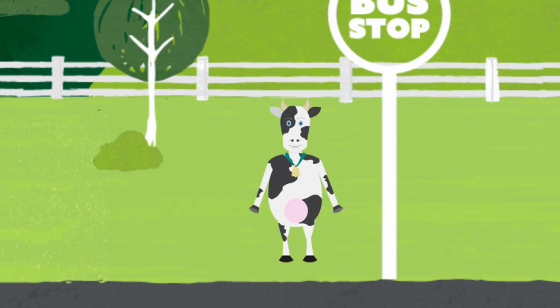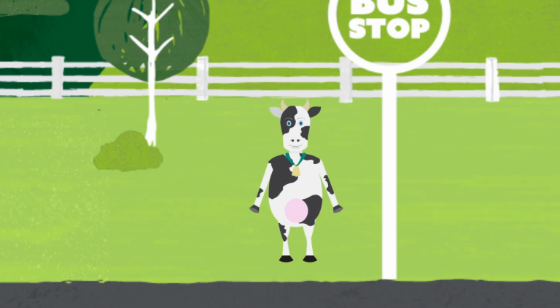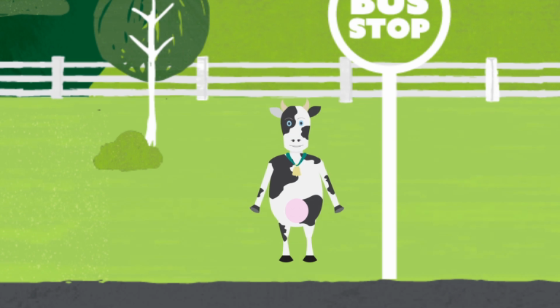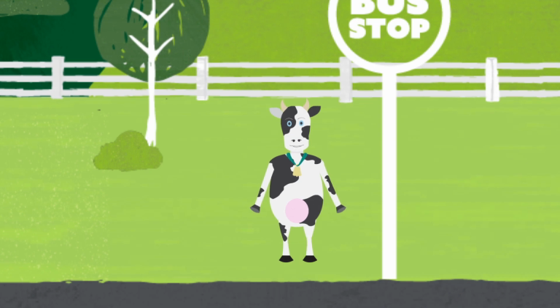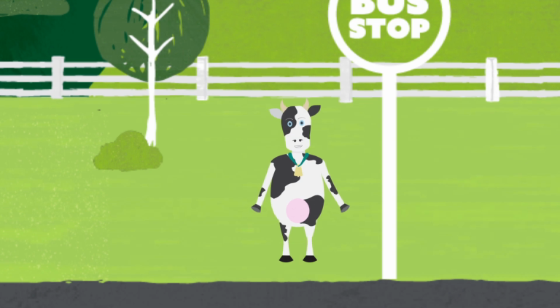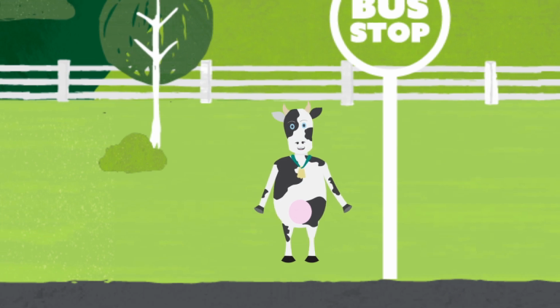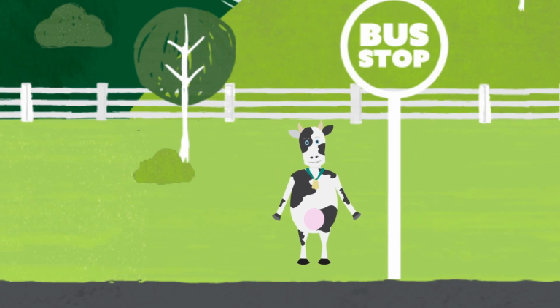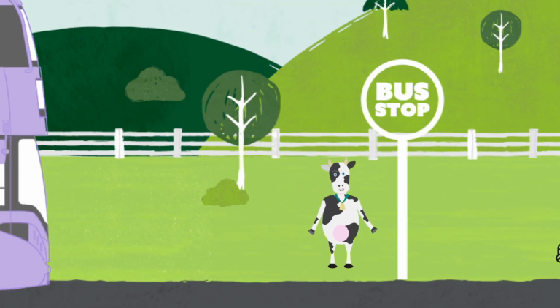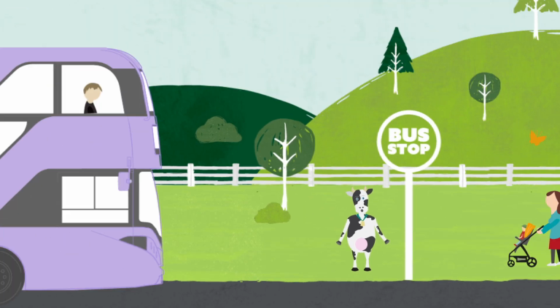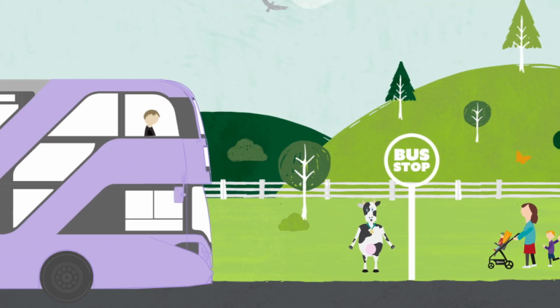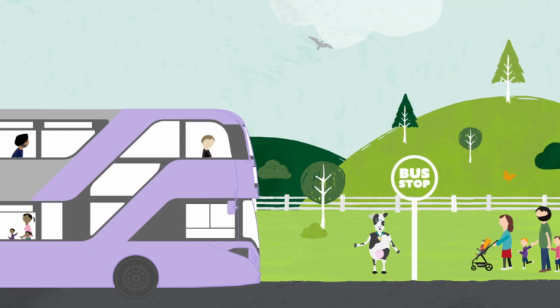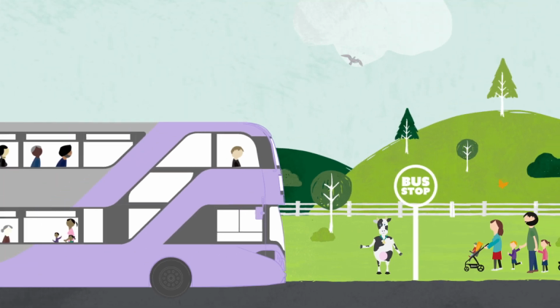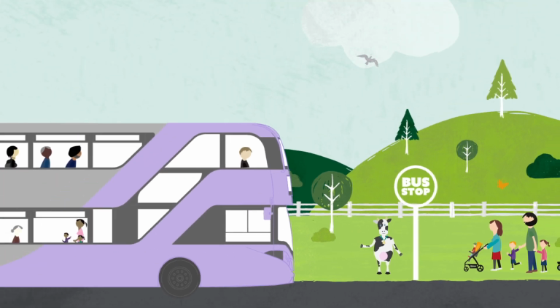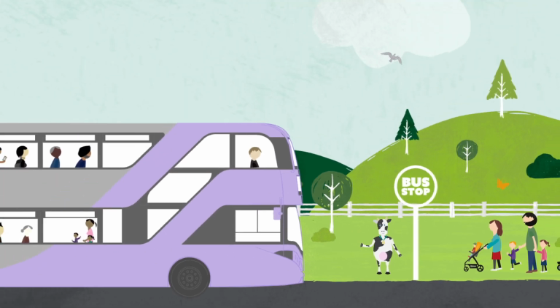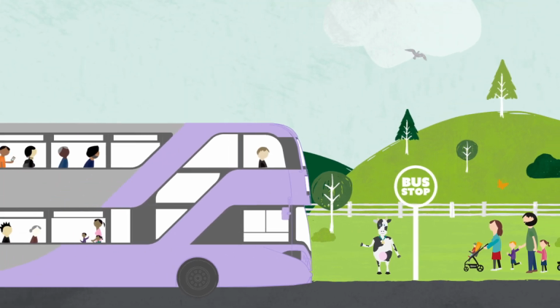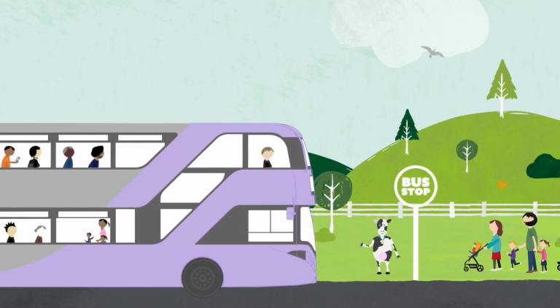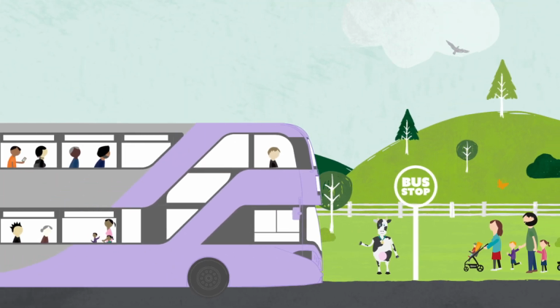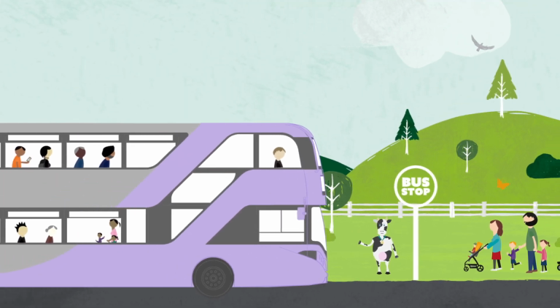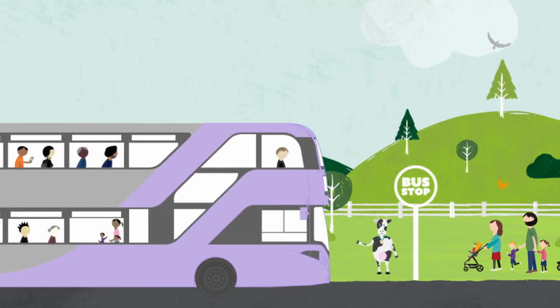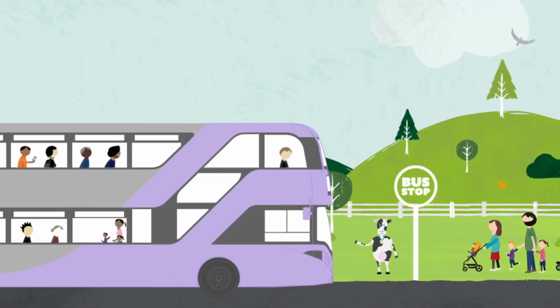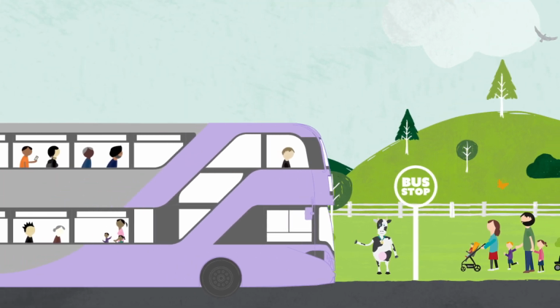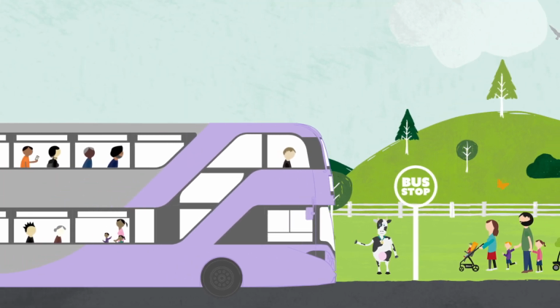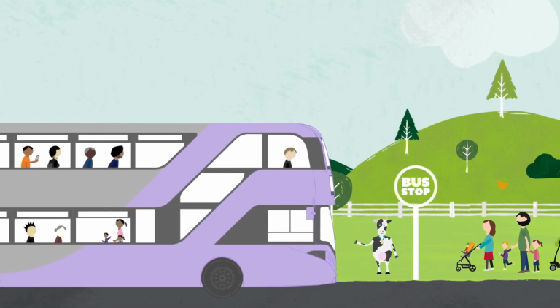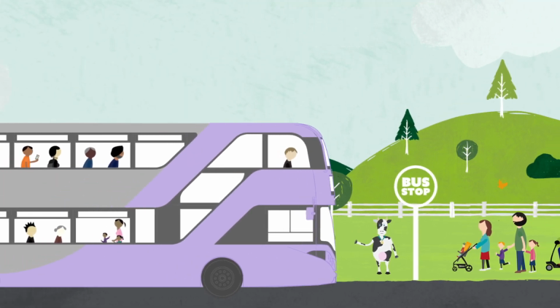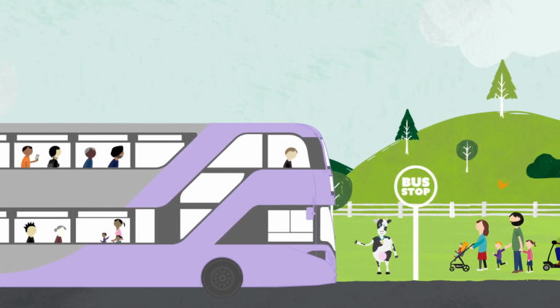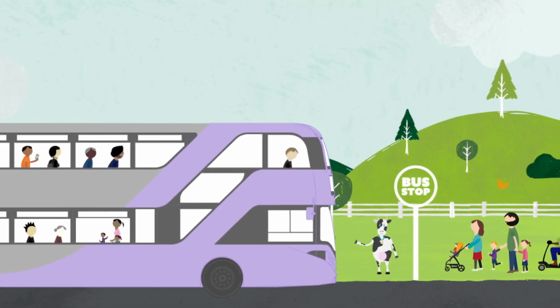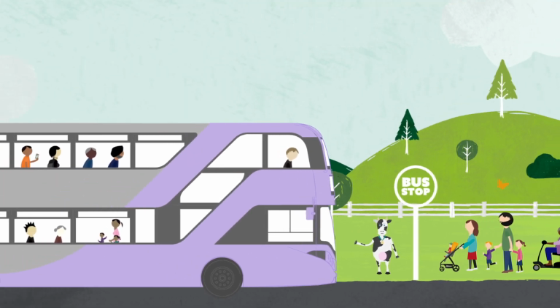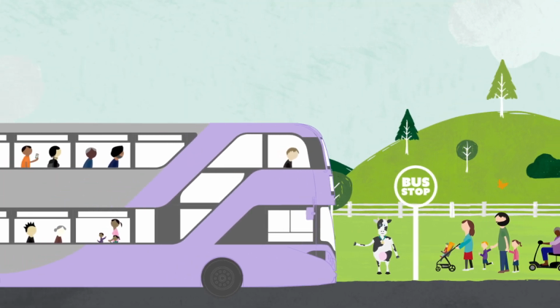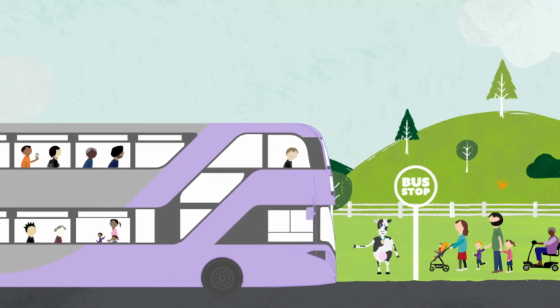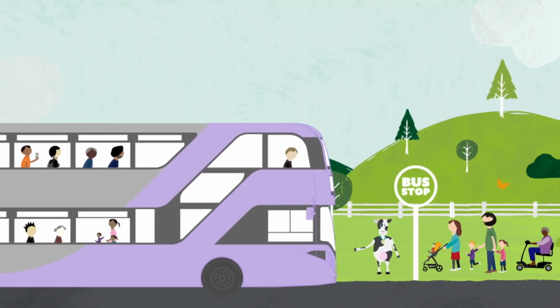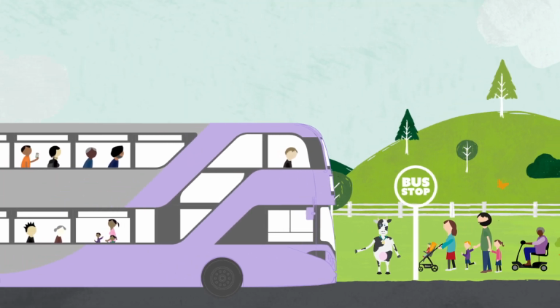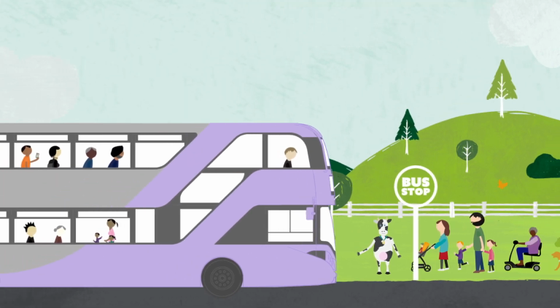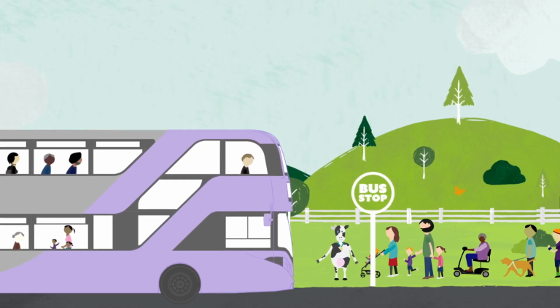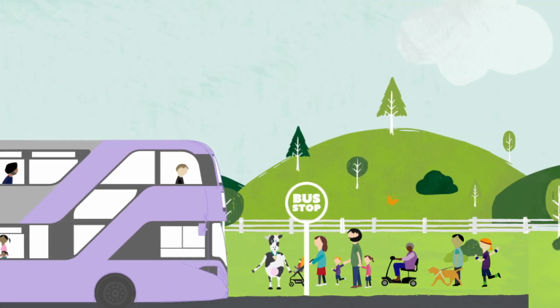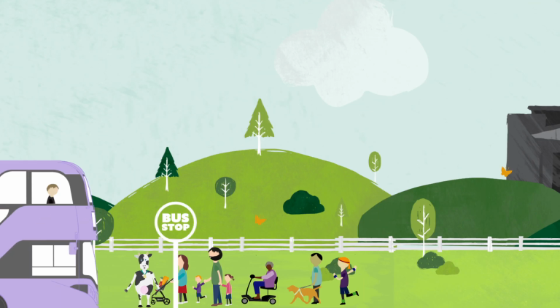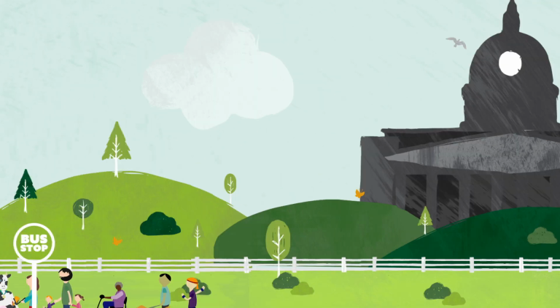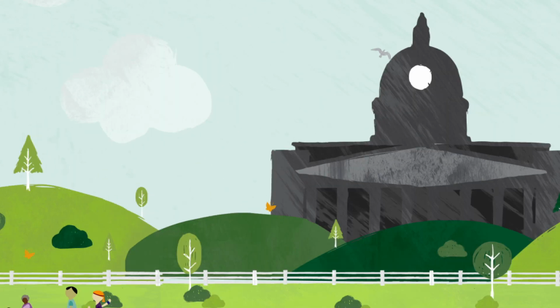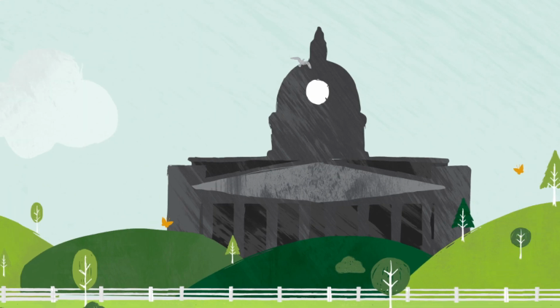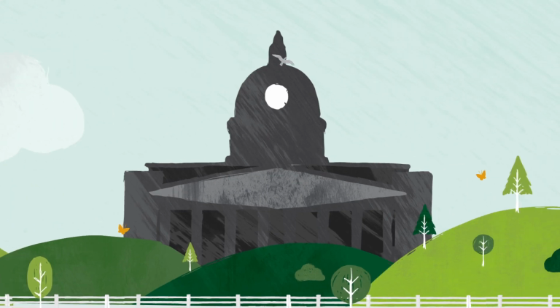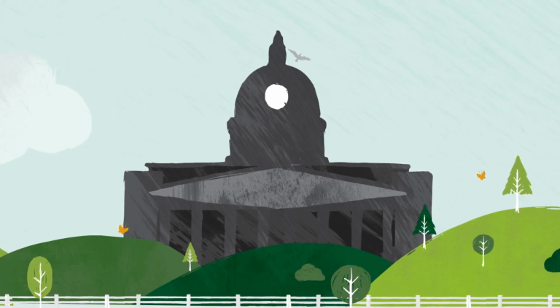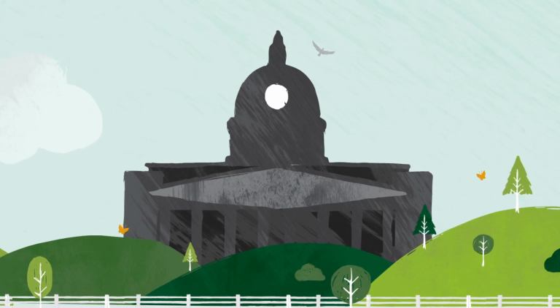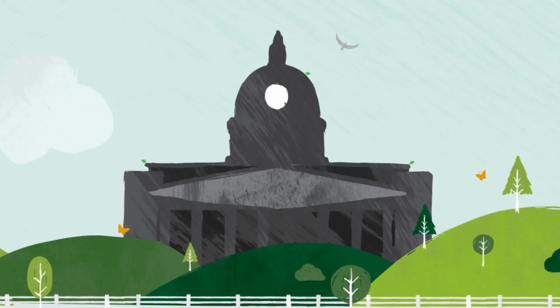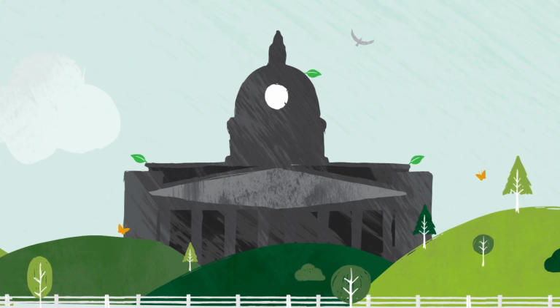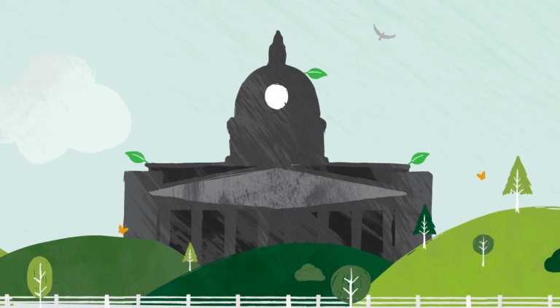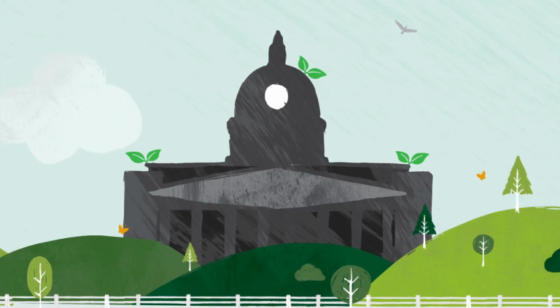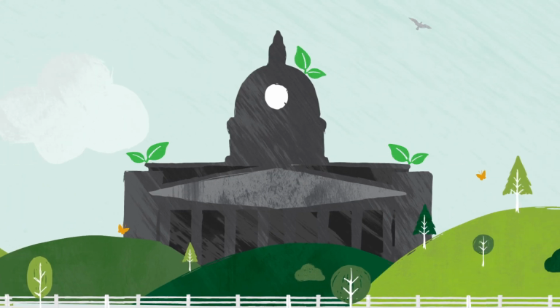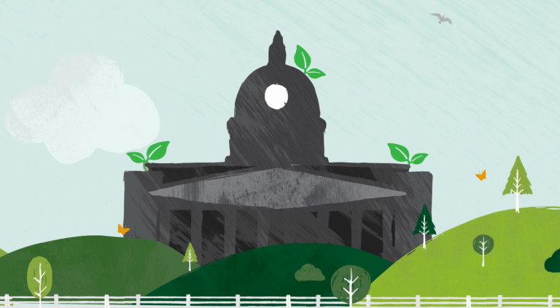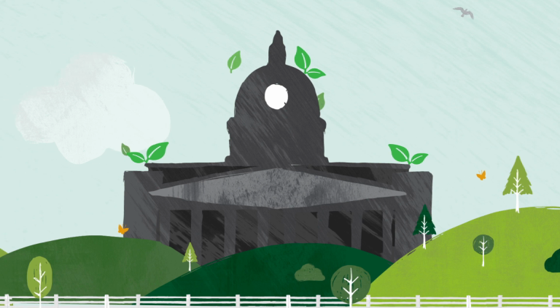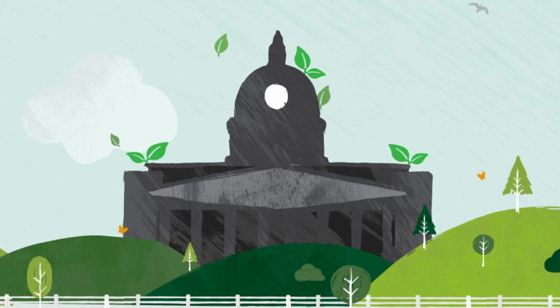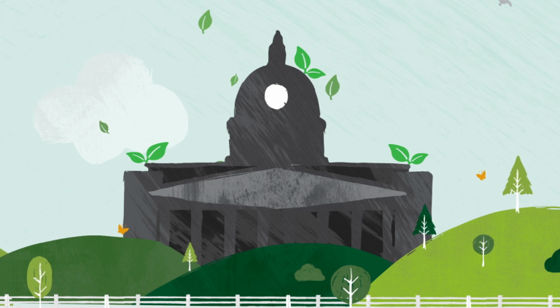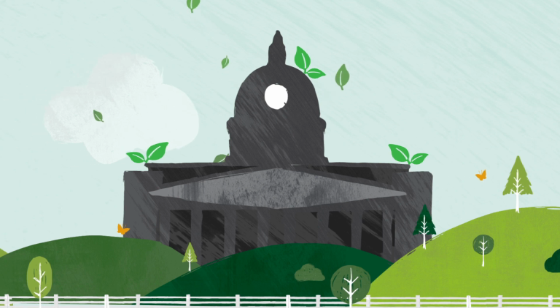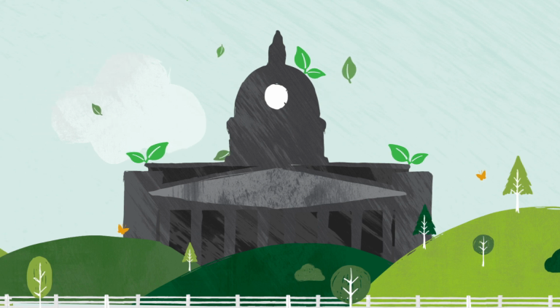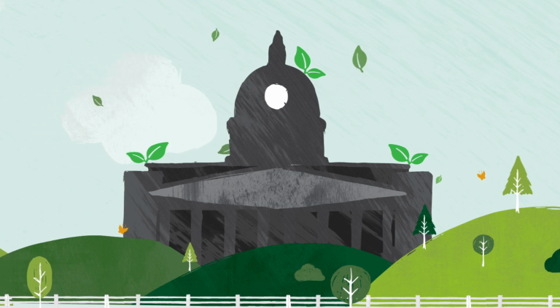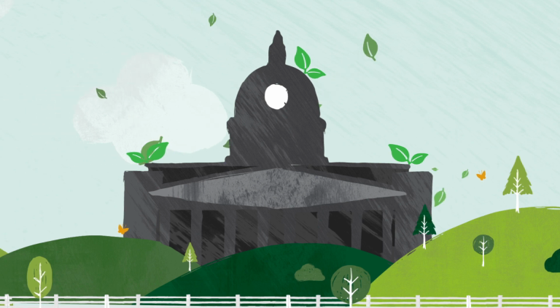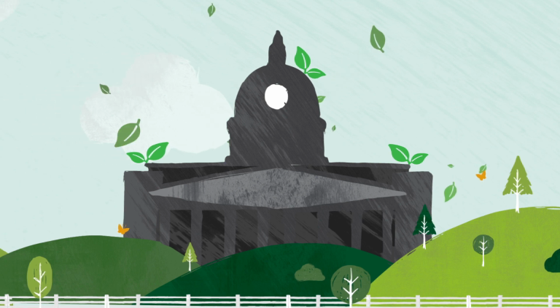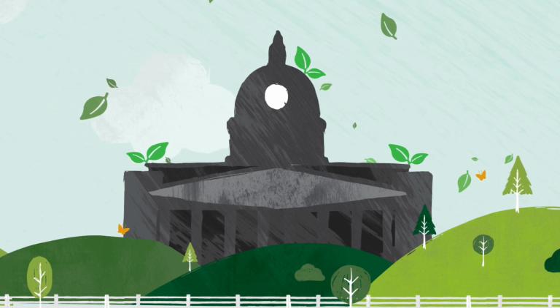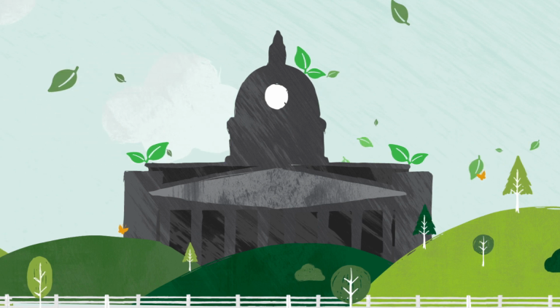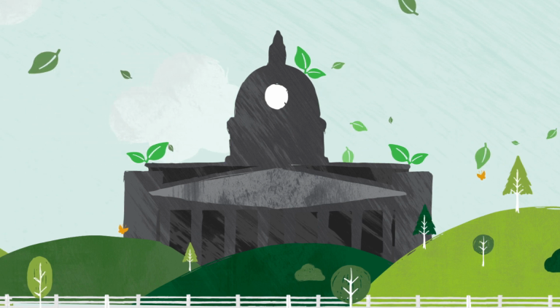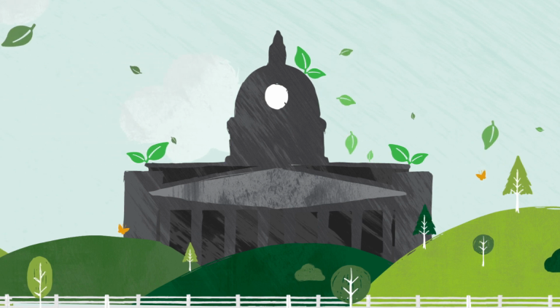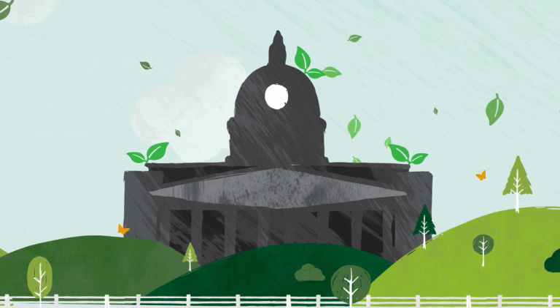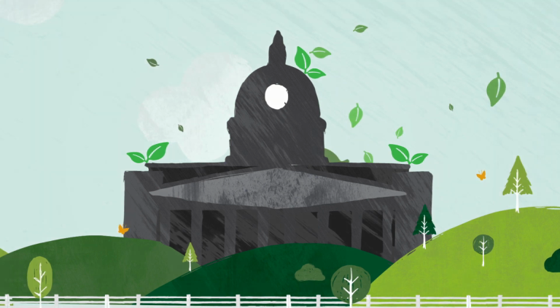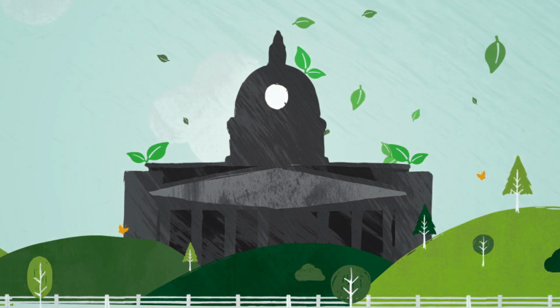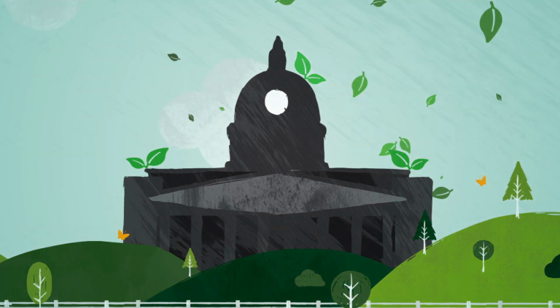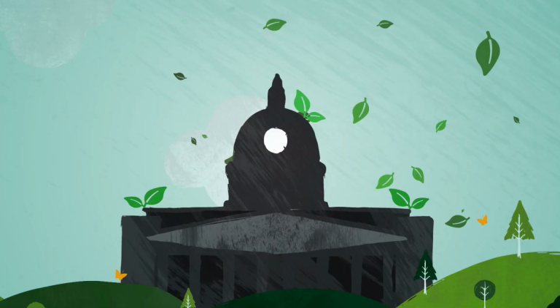By travelling on NCT buses instead of using a car, you're already helping to make Nottingham the greenest city in the UK.